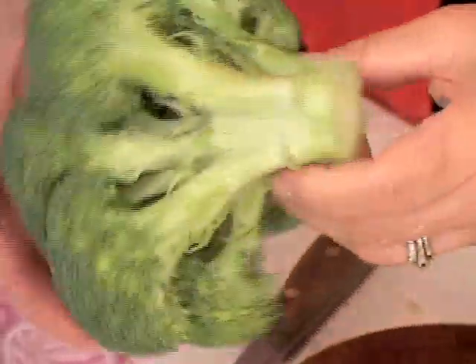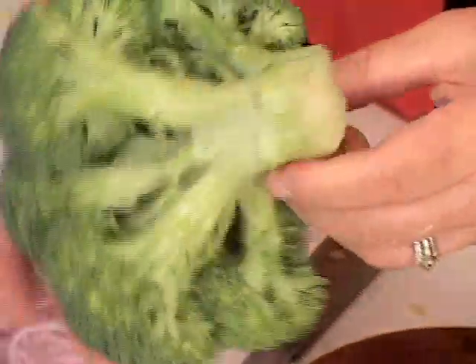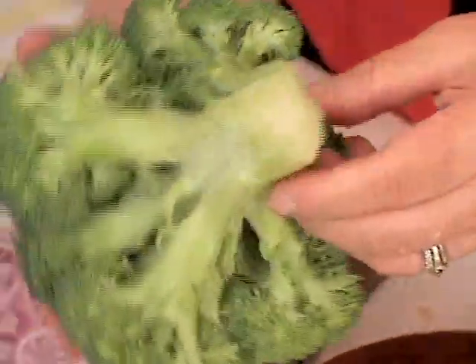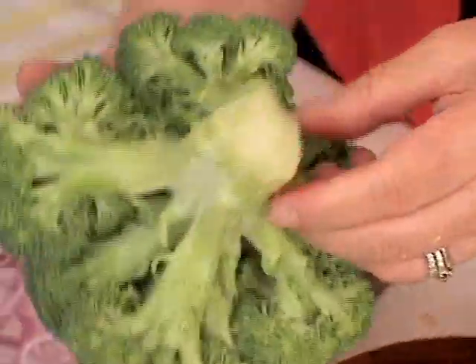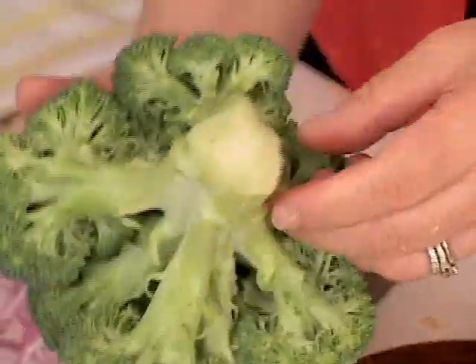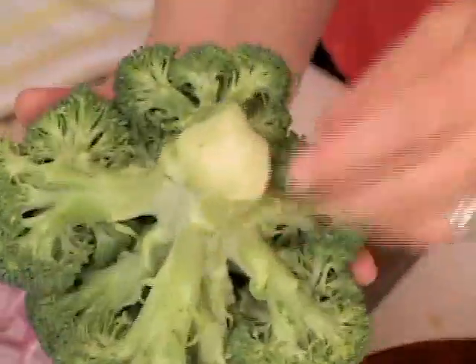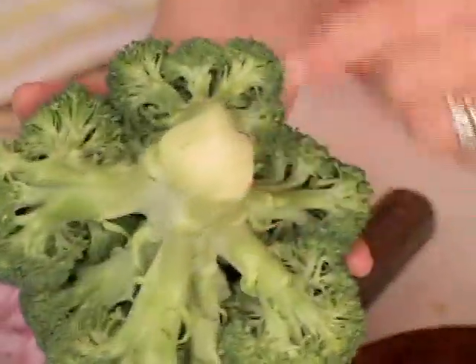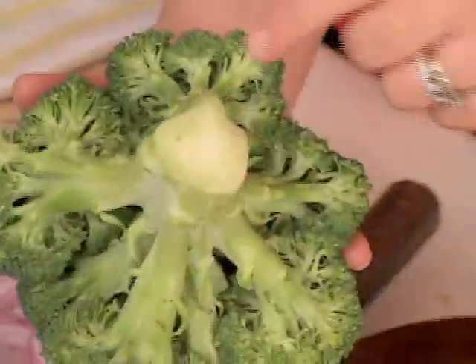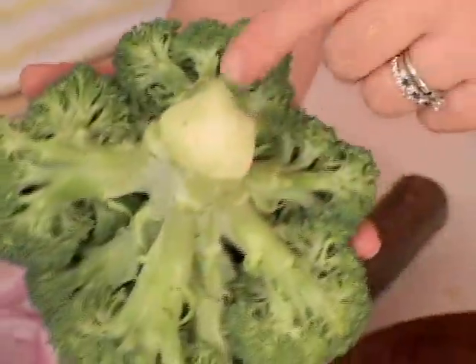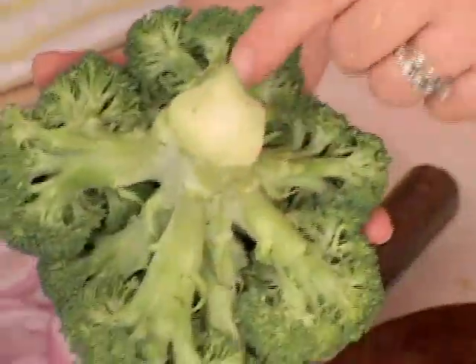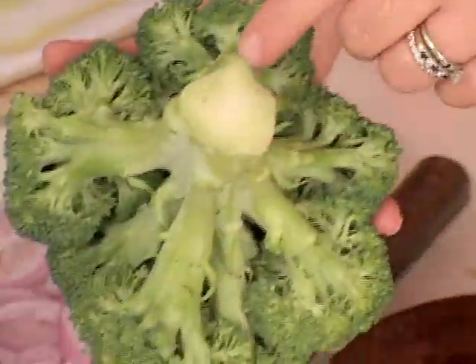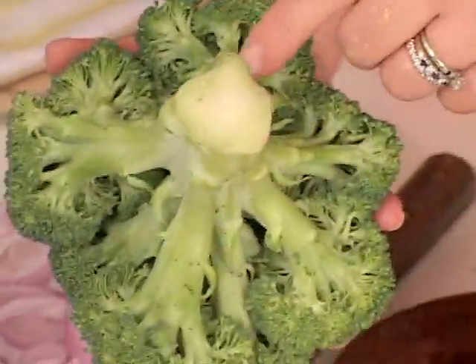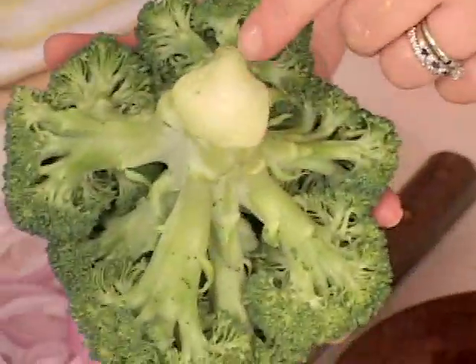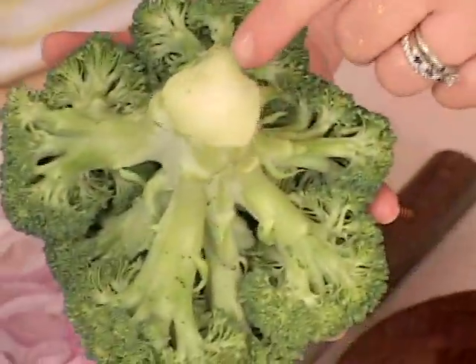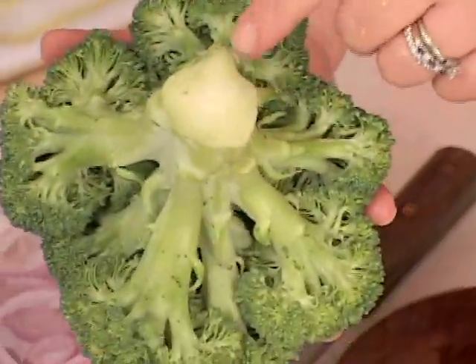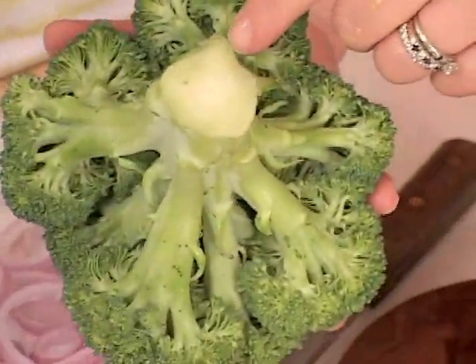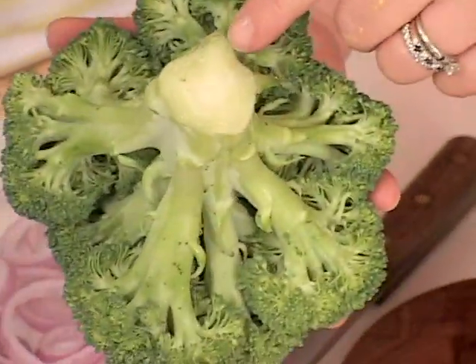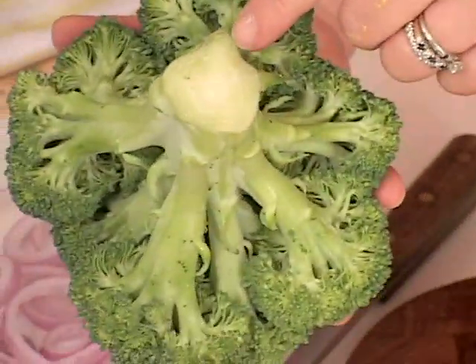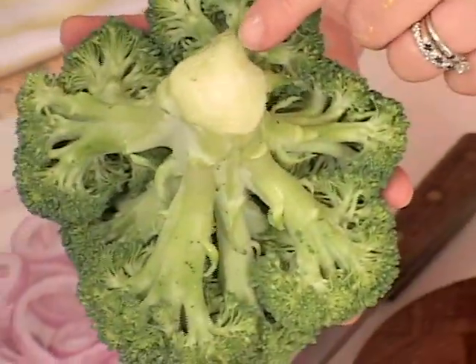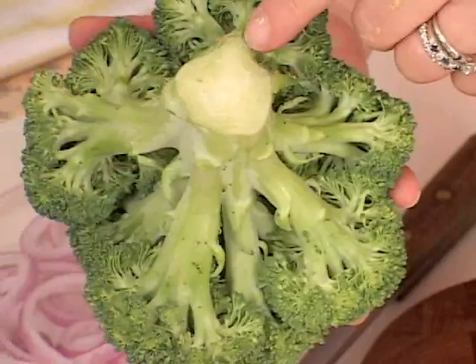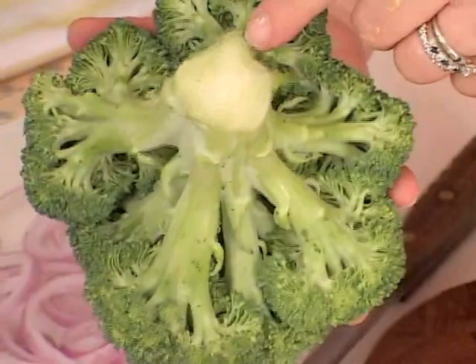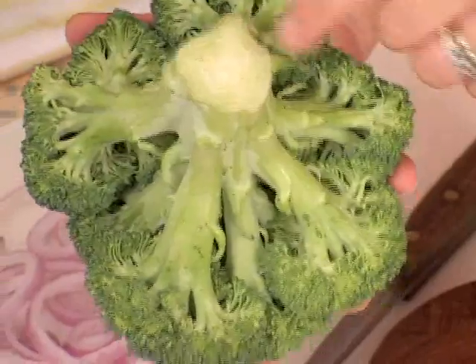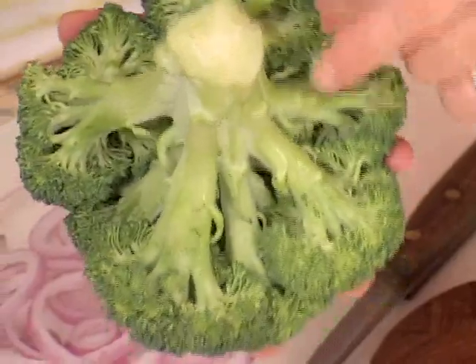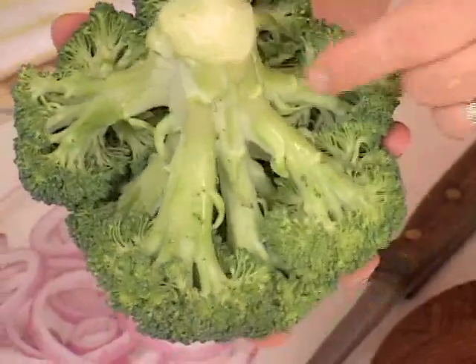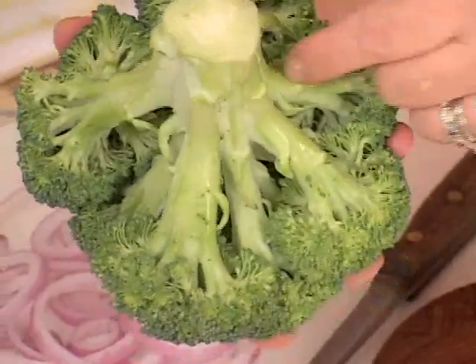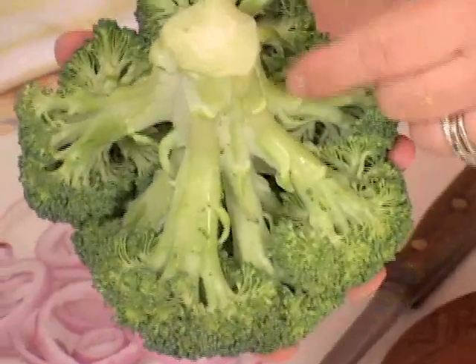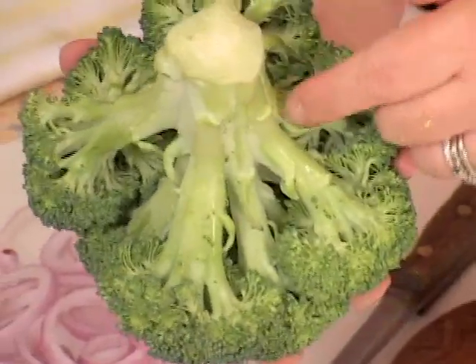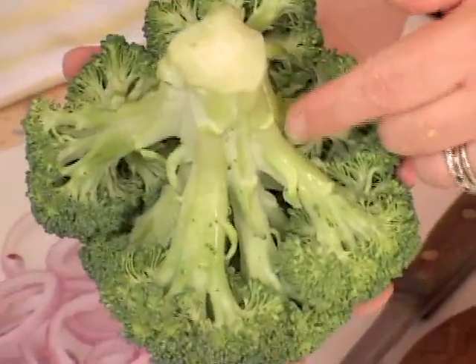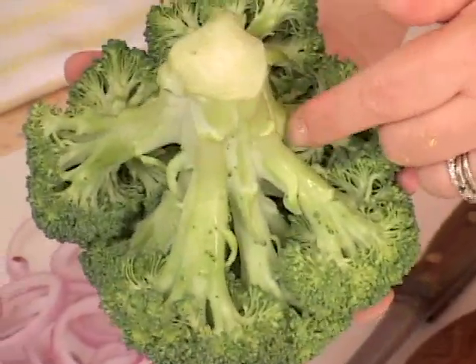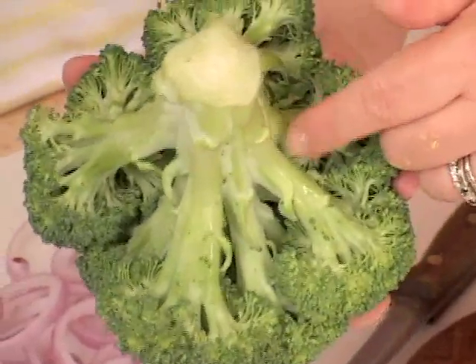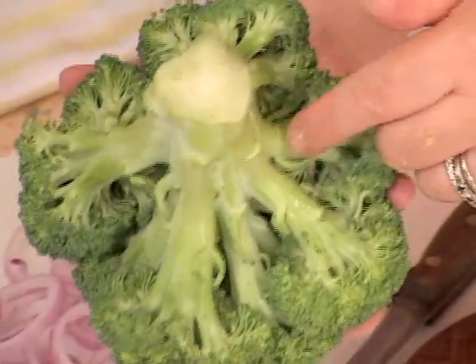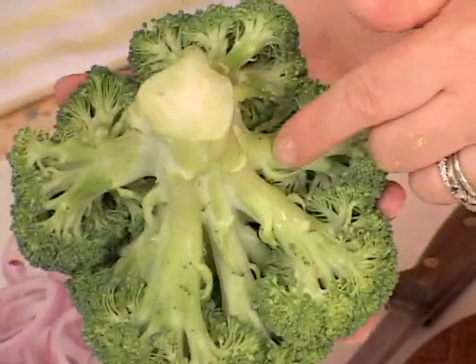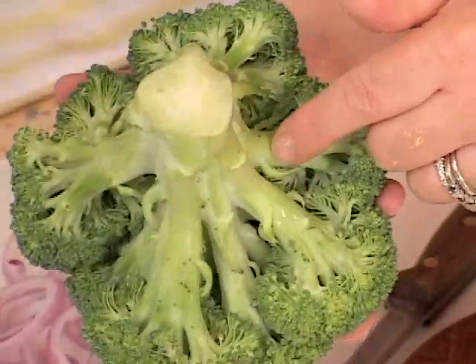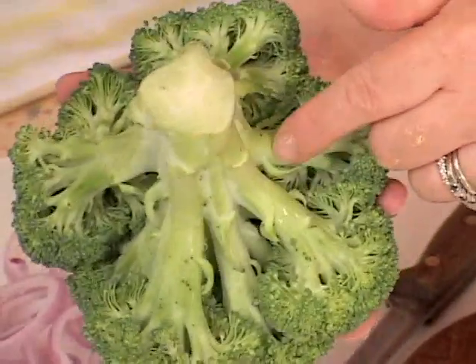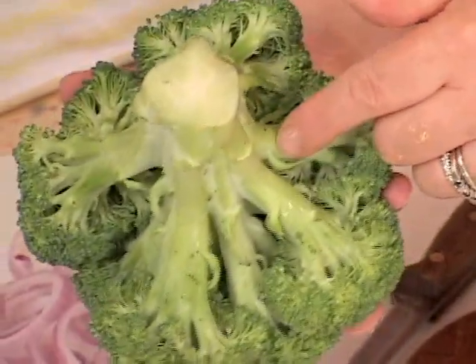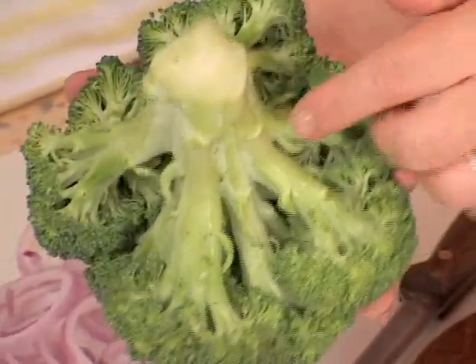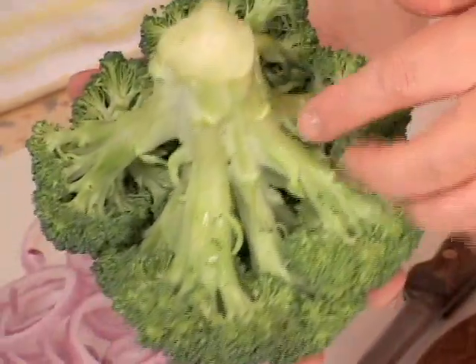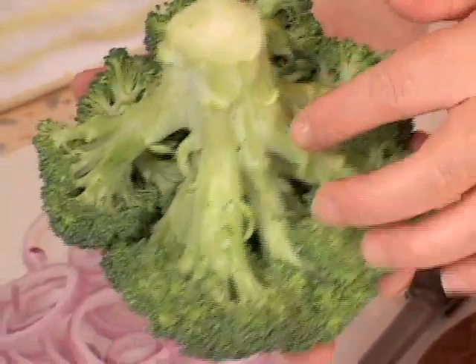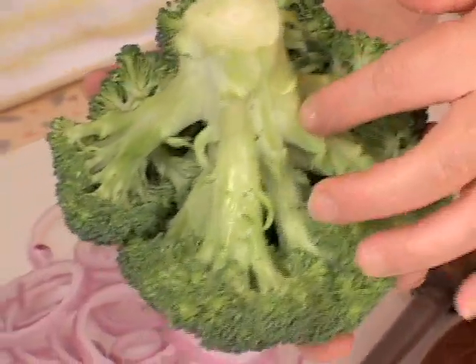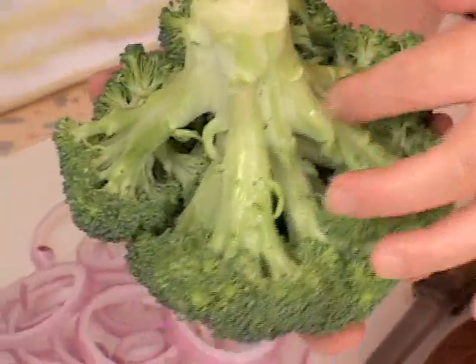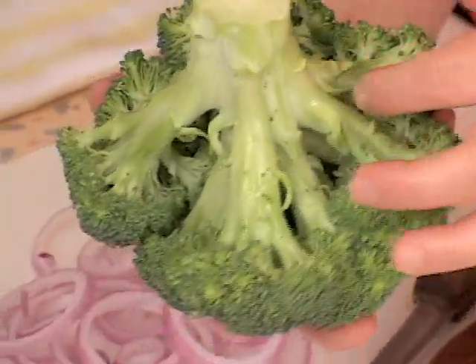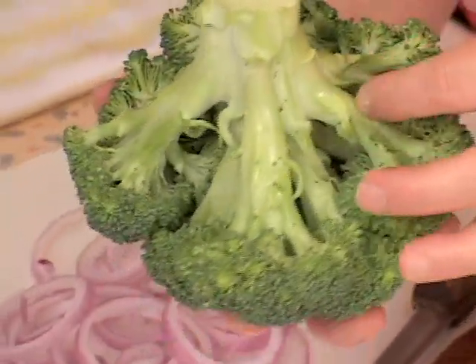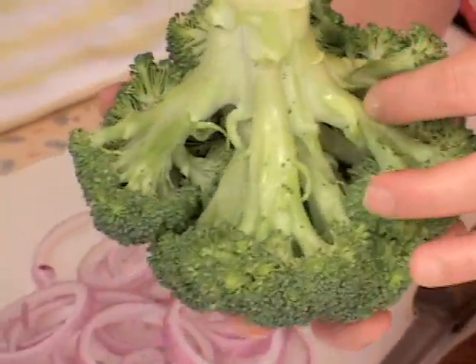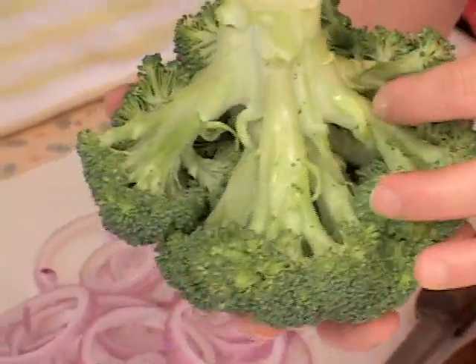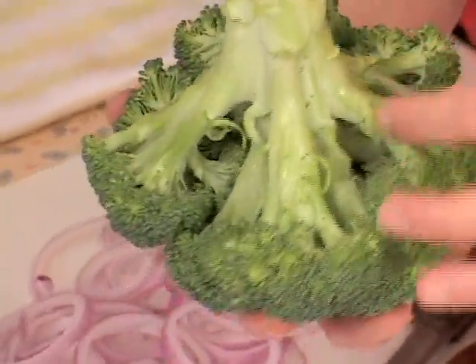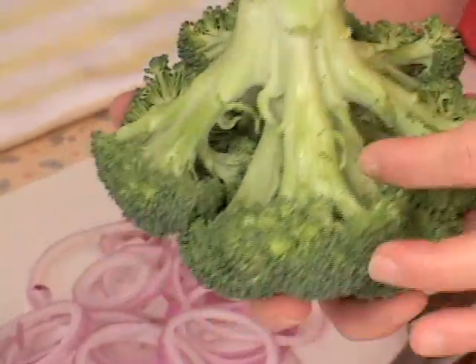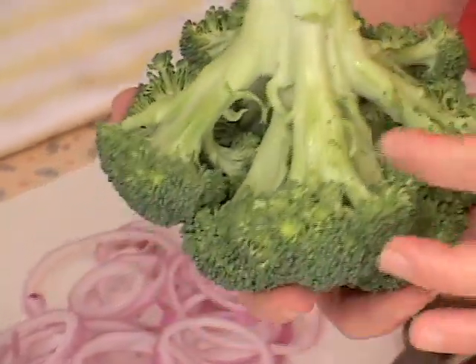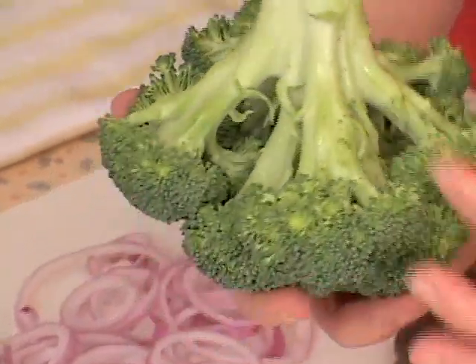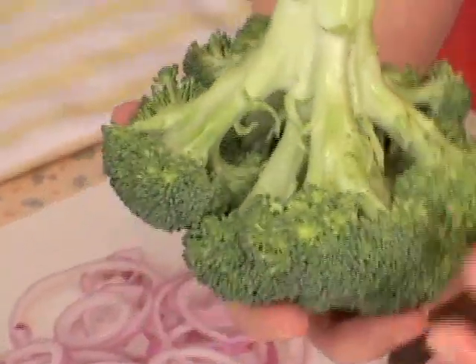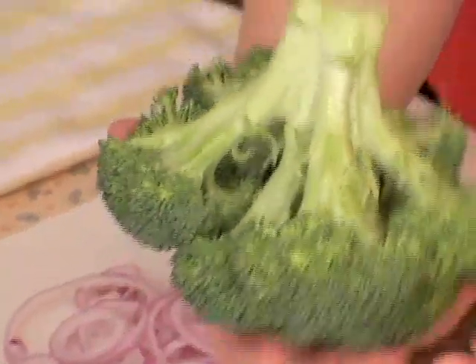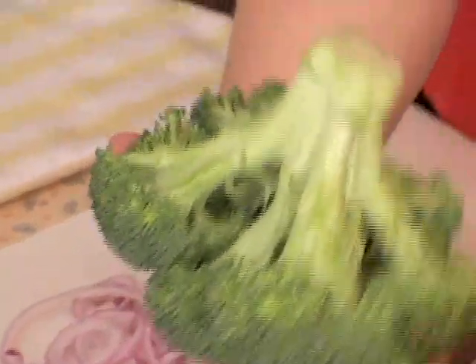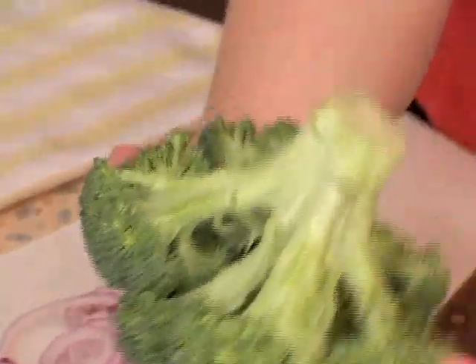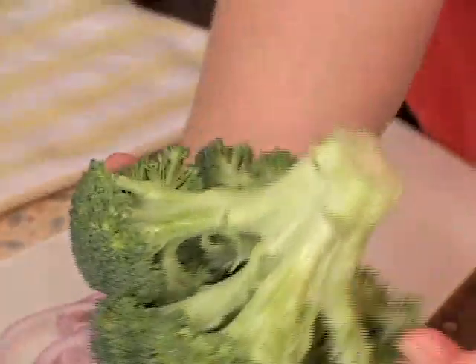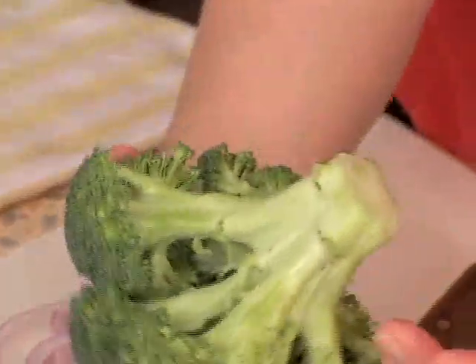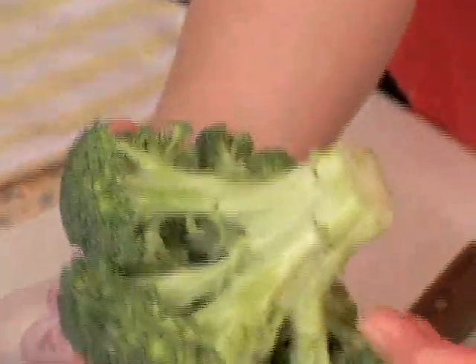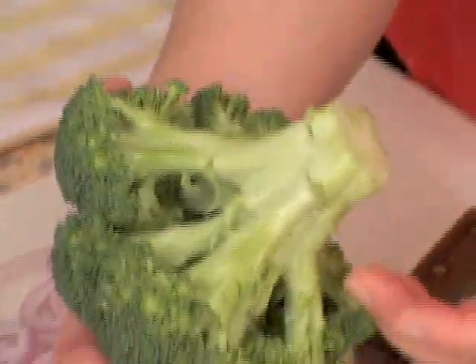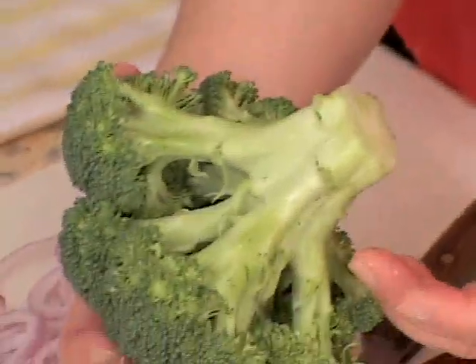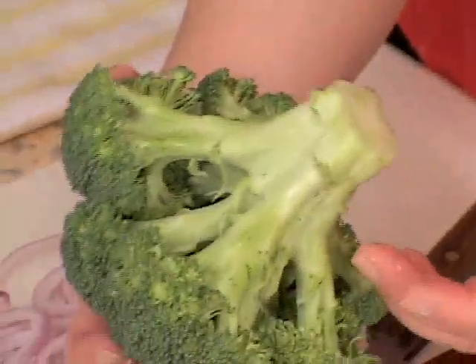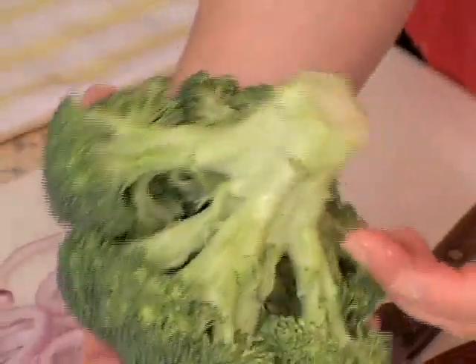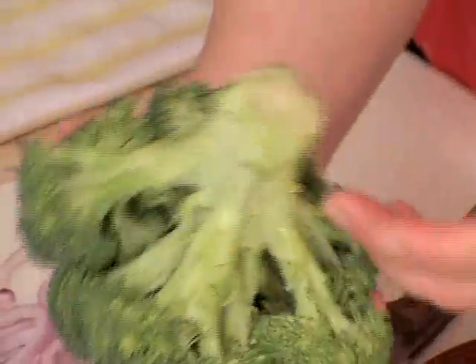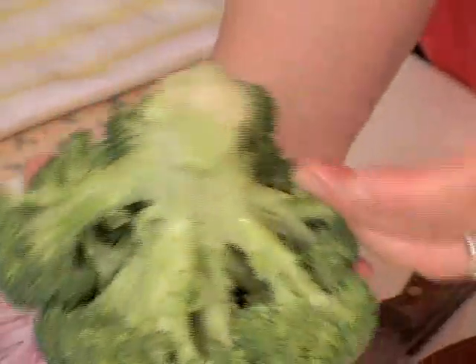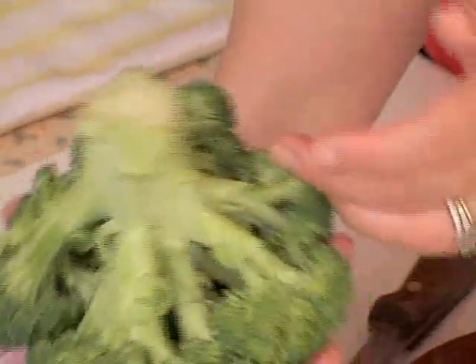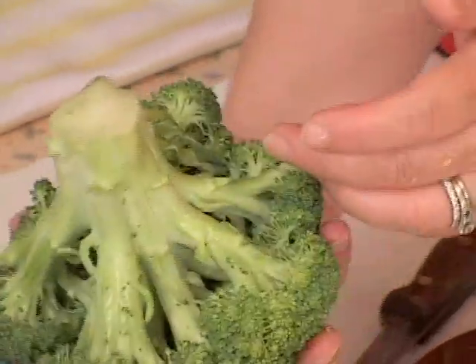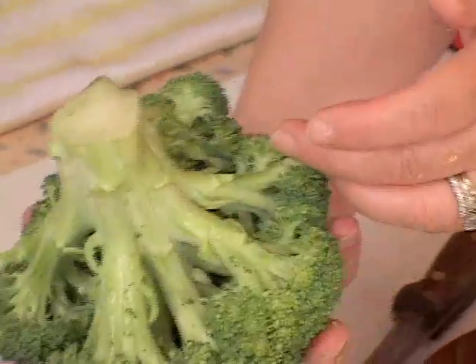Turn it over. Look at the stem — that's telltale too. This should be nice and green. Look how beautiful that is.